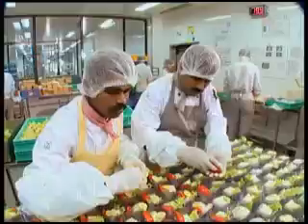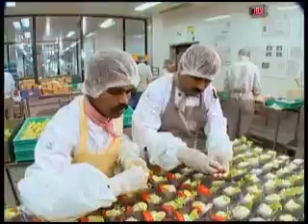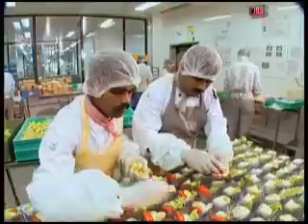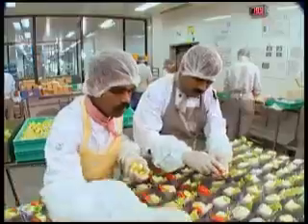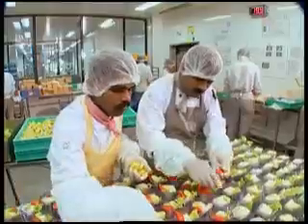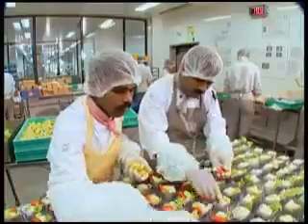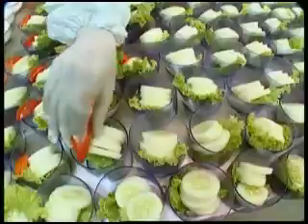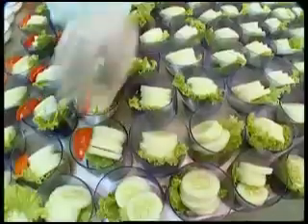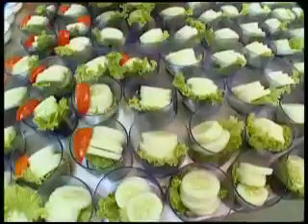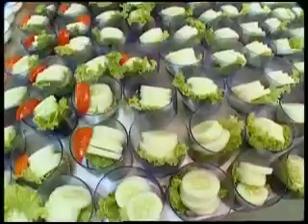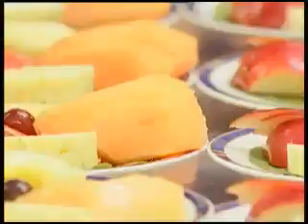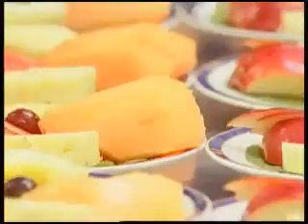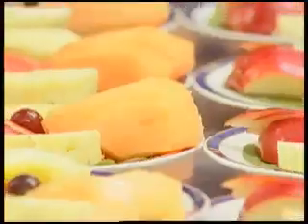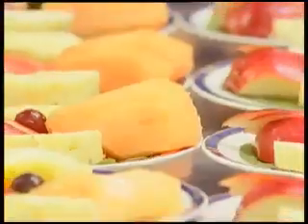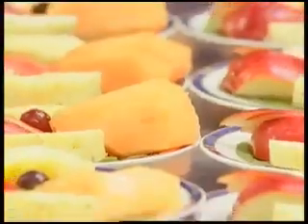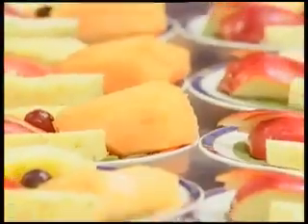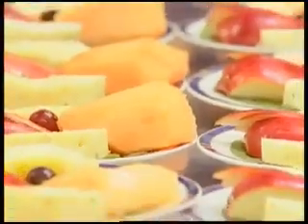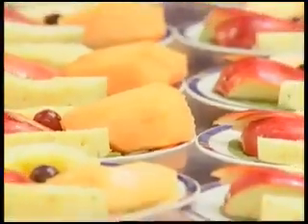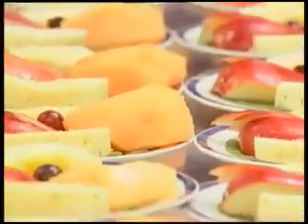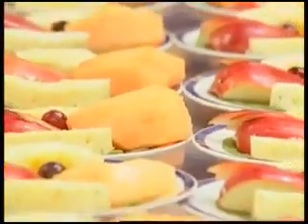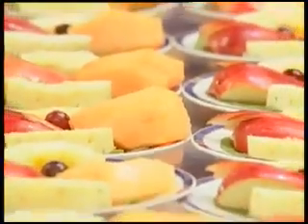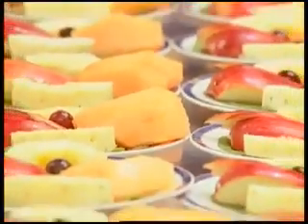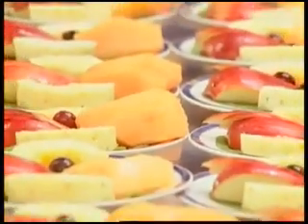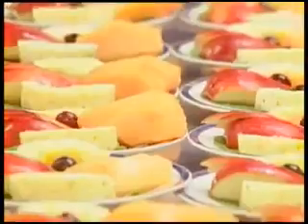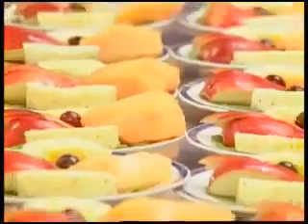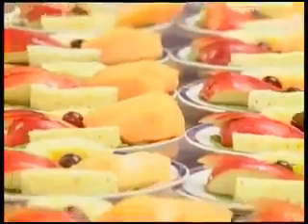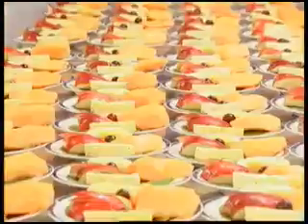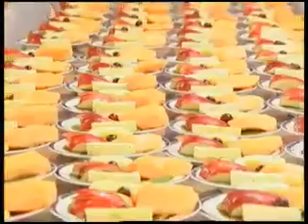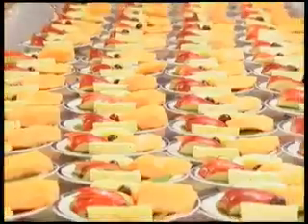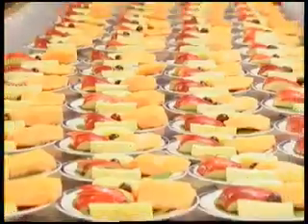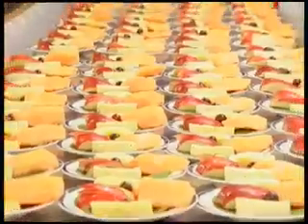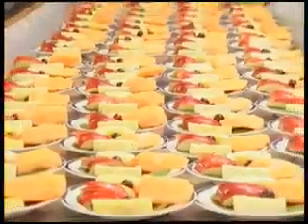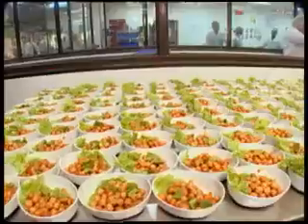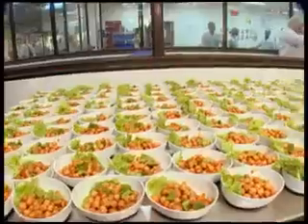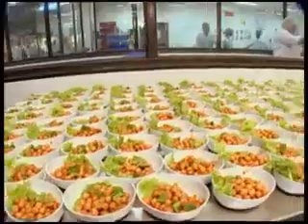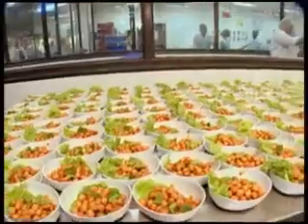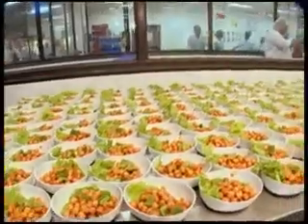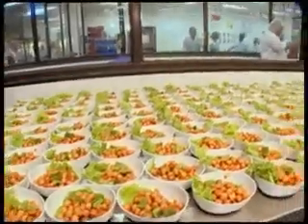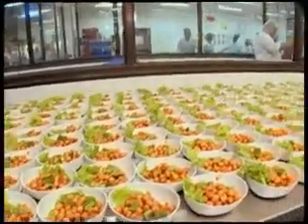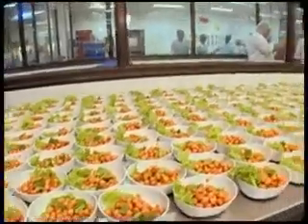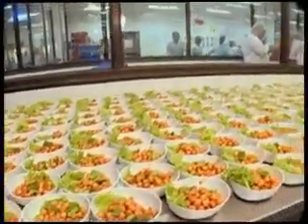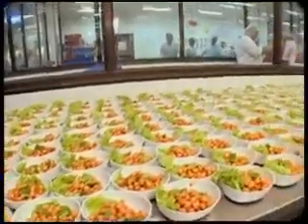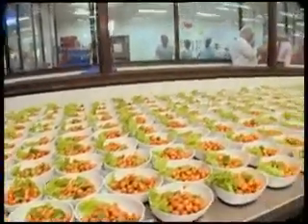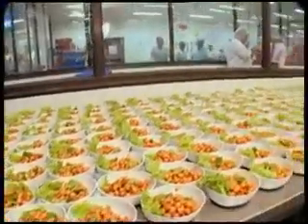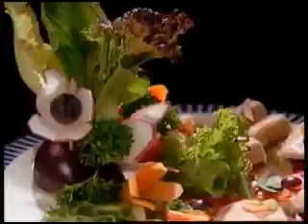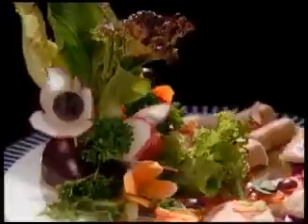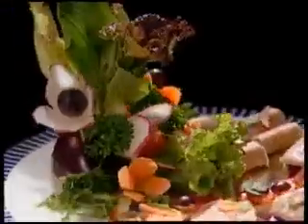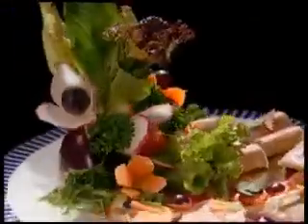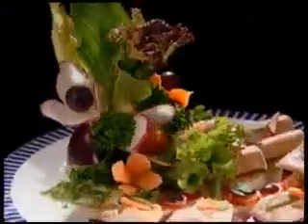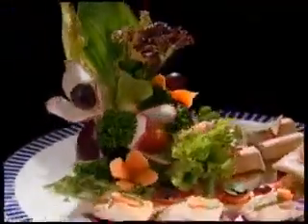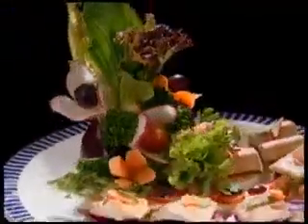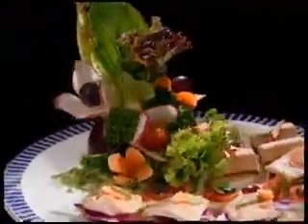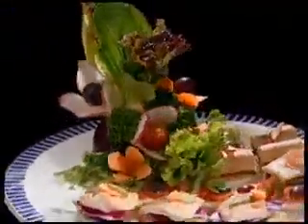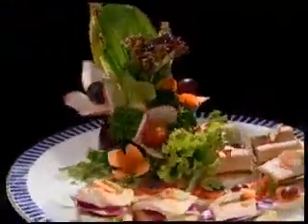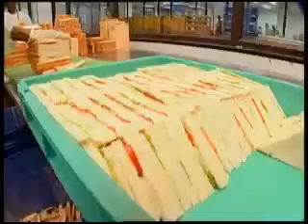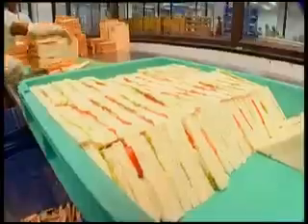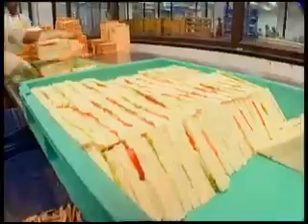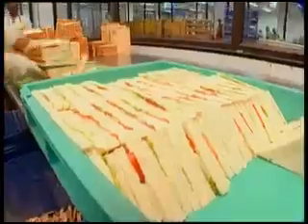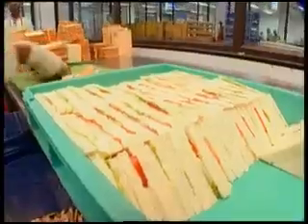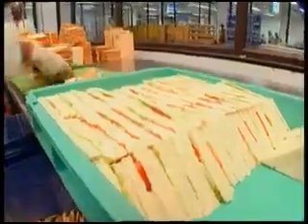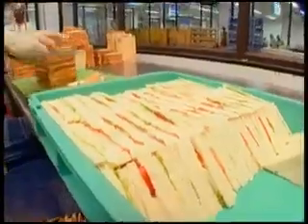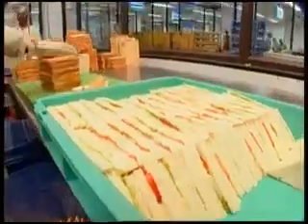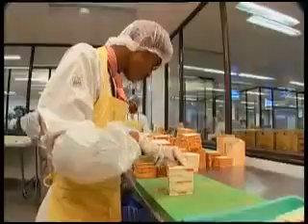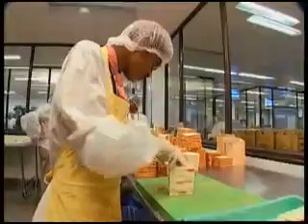At the cold kitchen, a wide array of fruit salads, vegetable salads, meat salads and sandwiches are prepared.